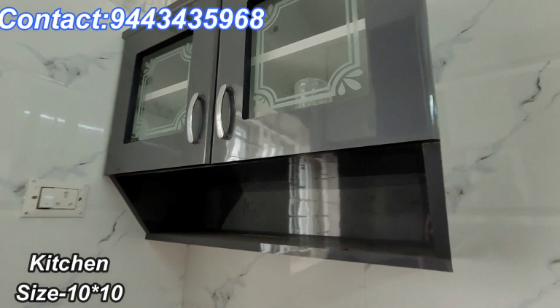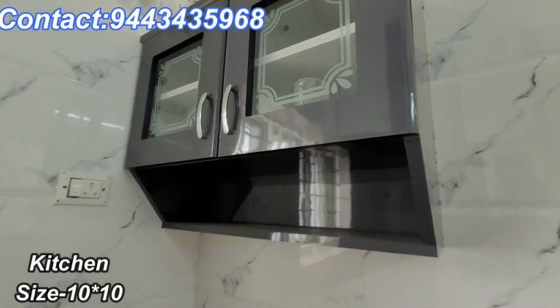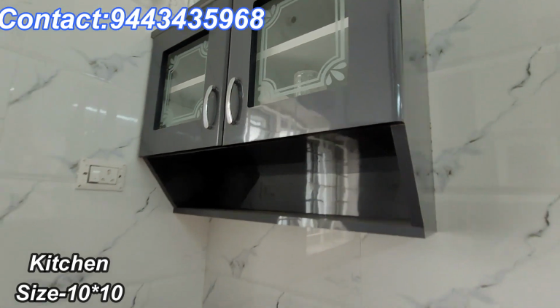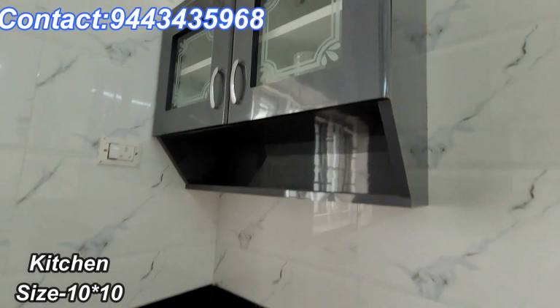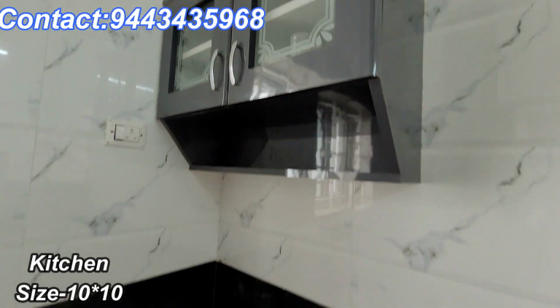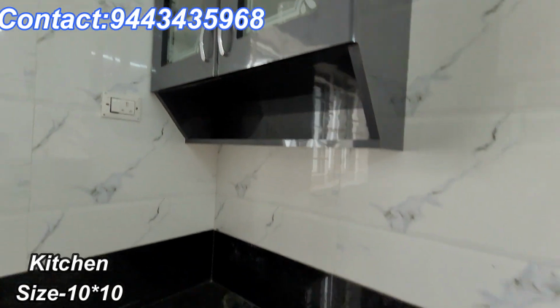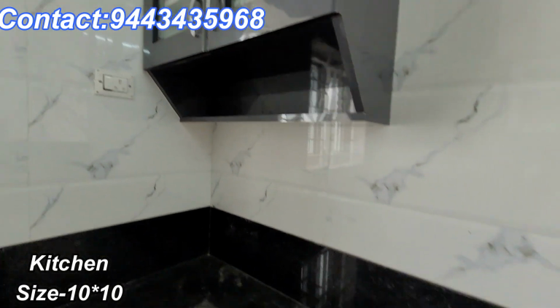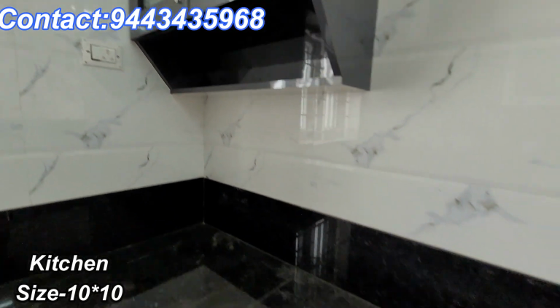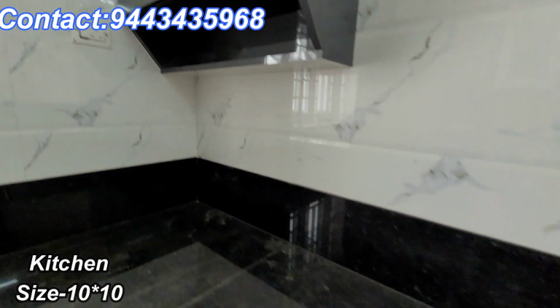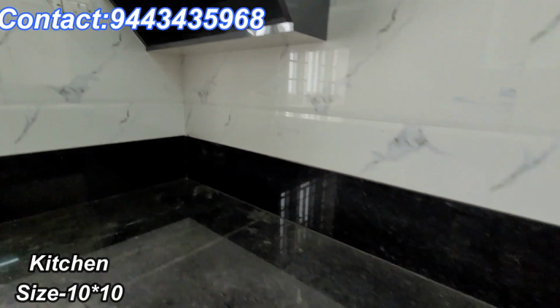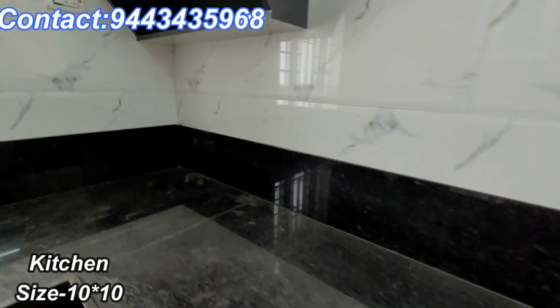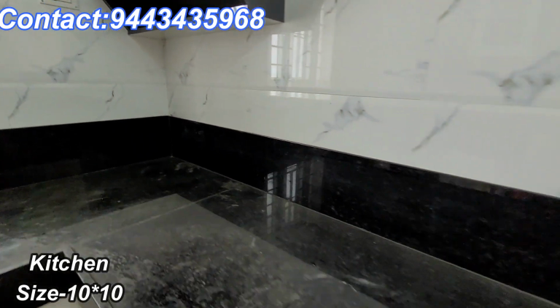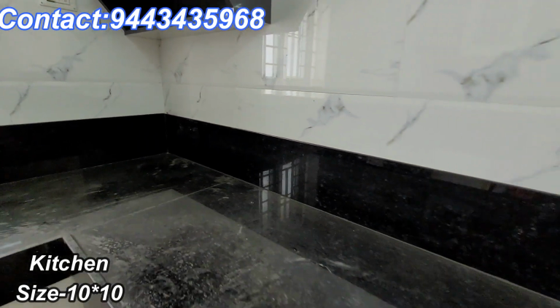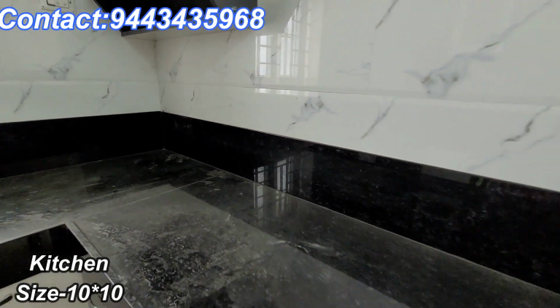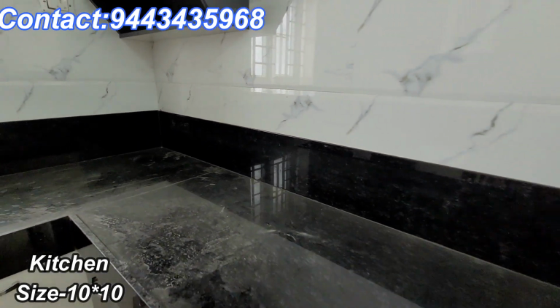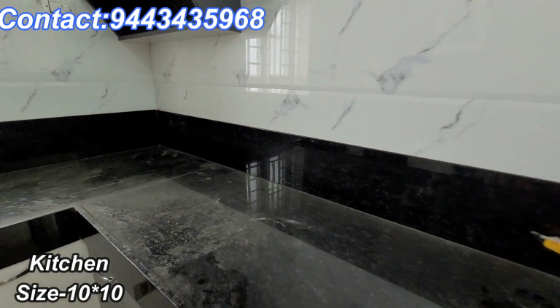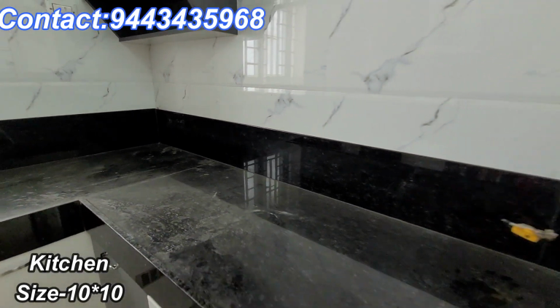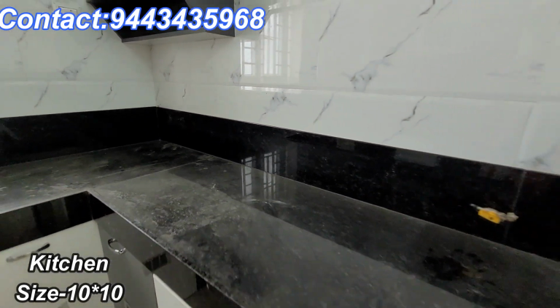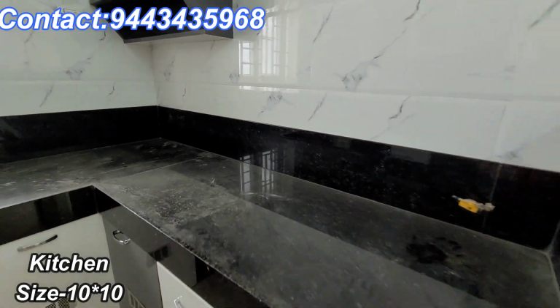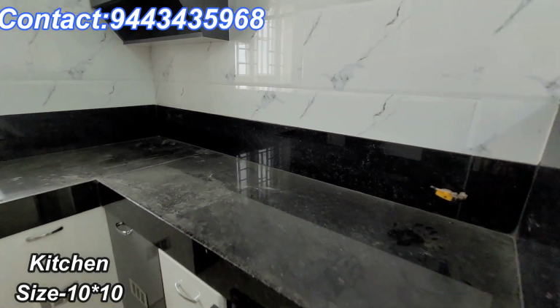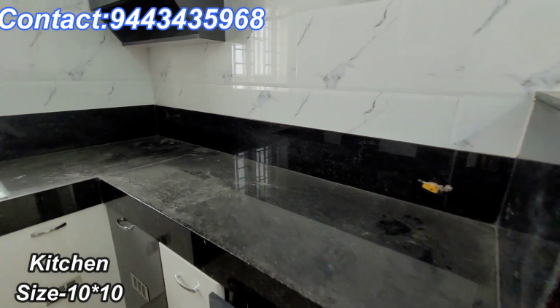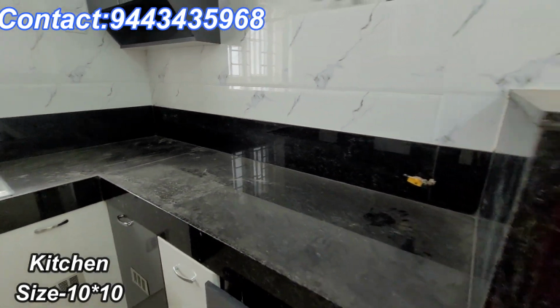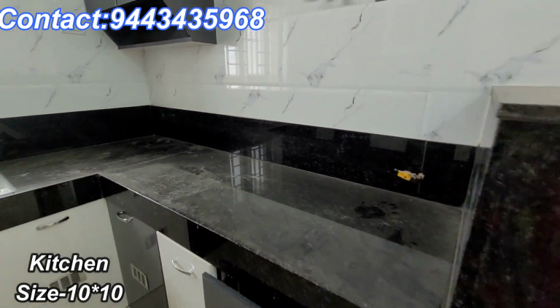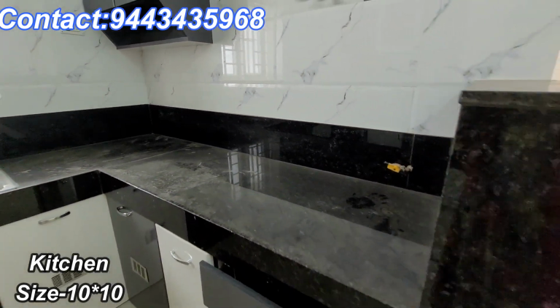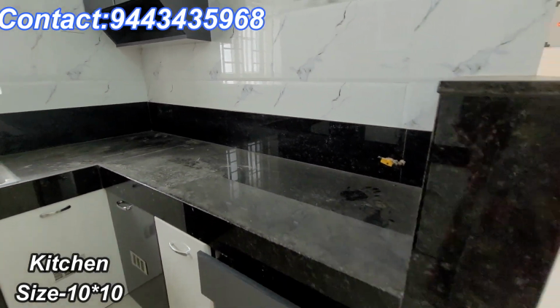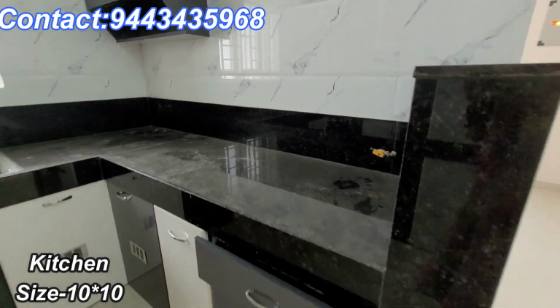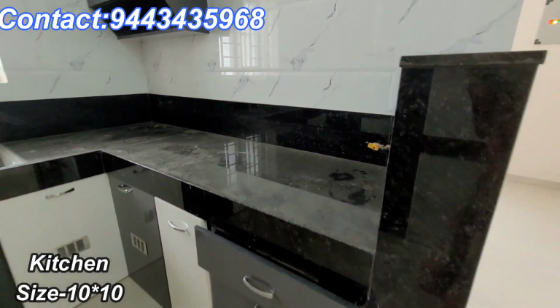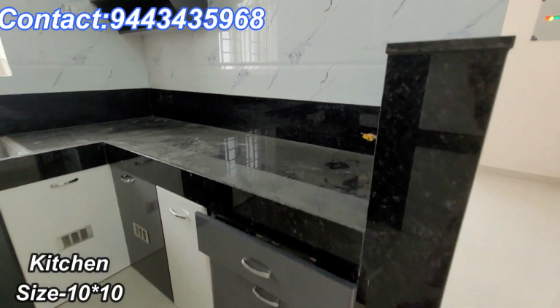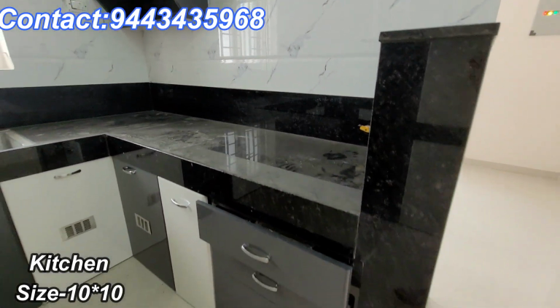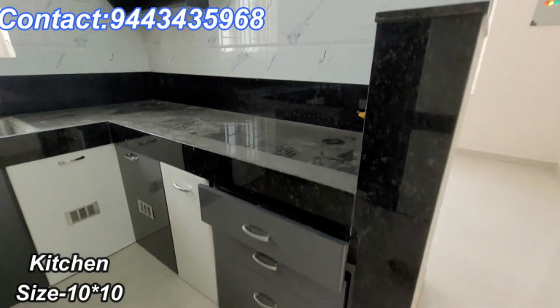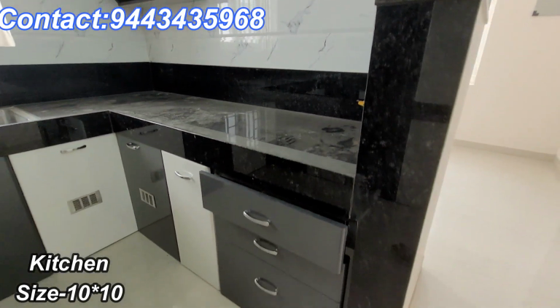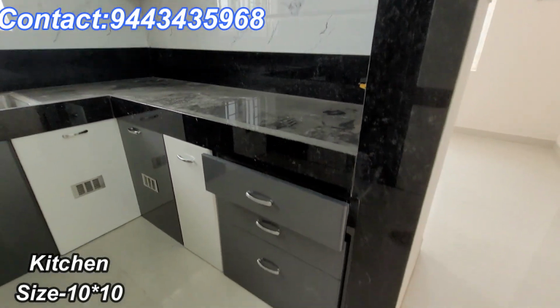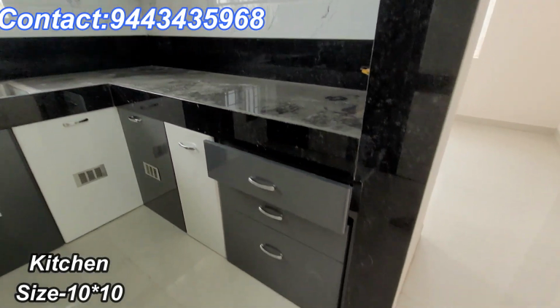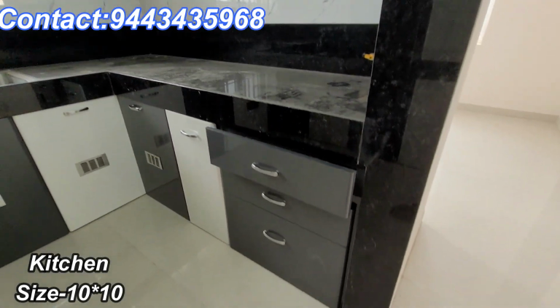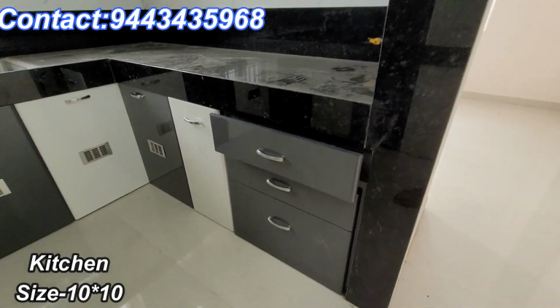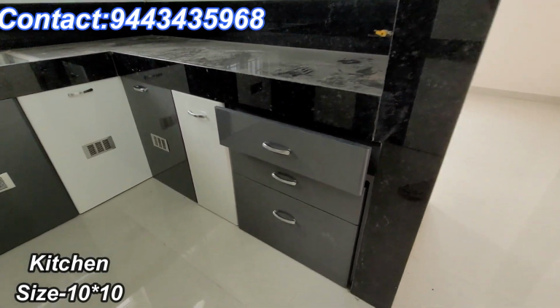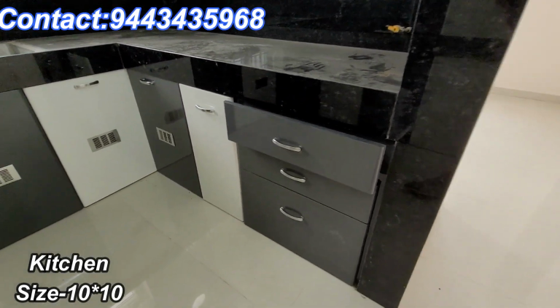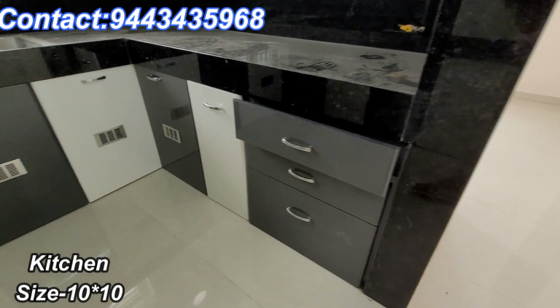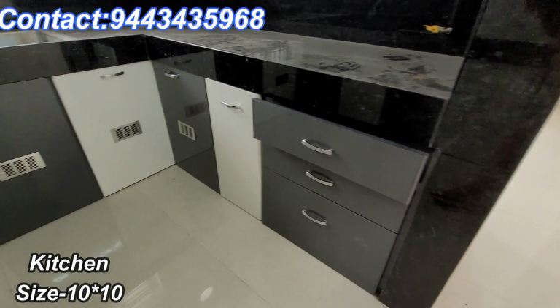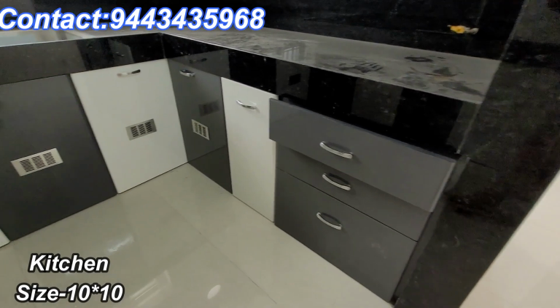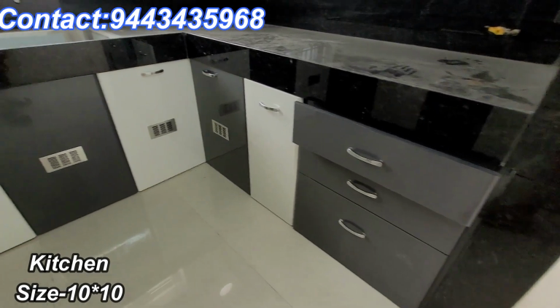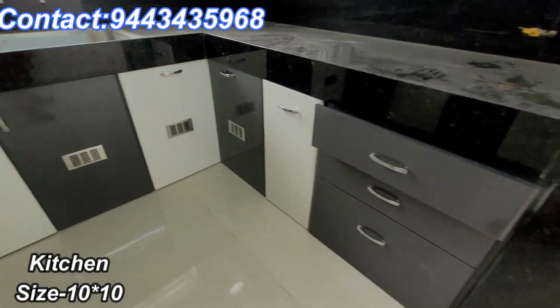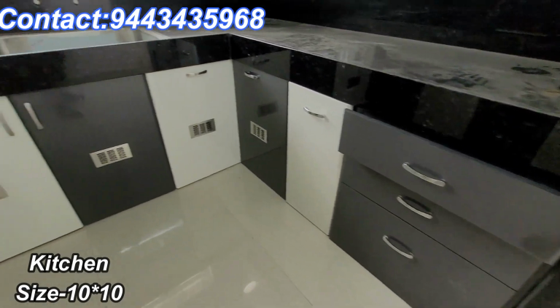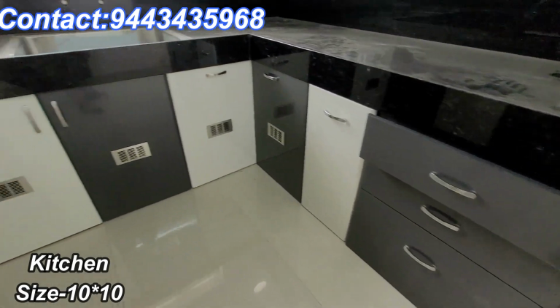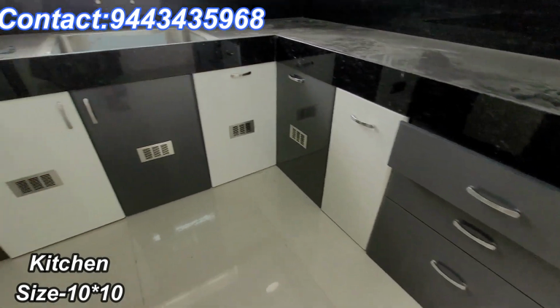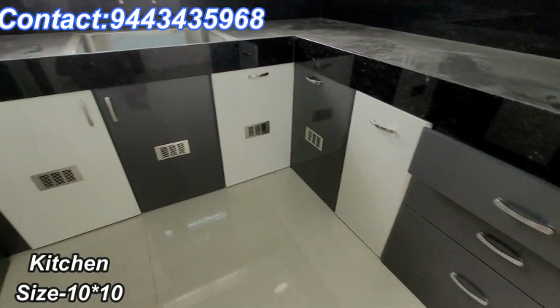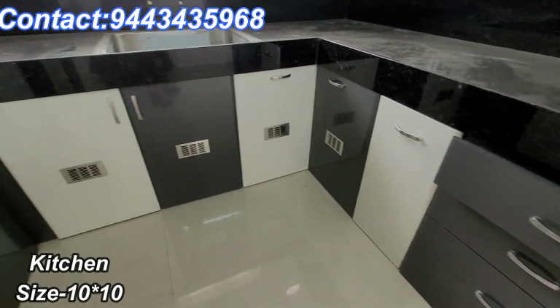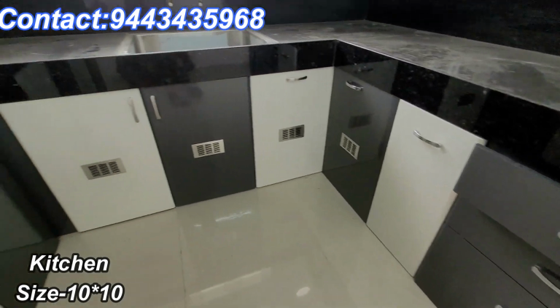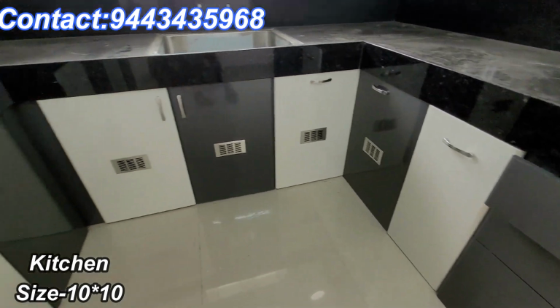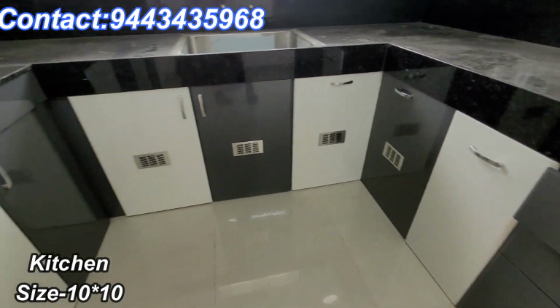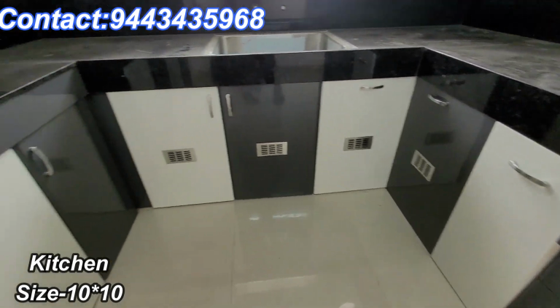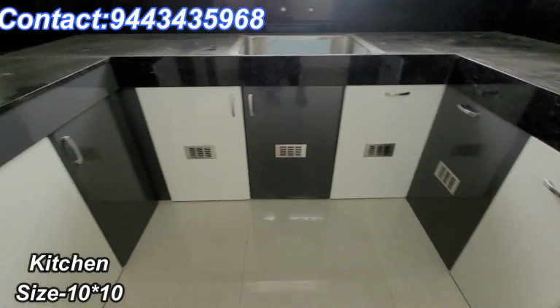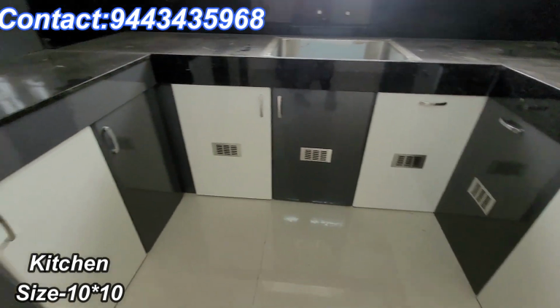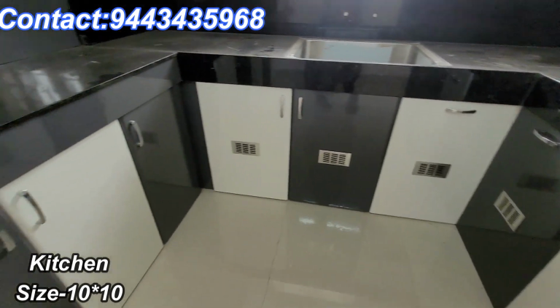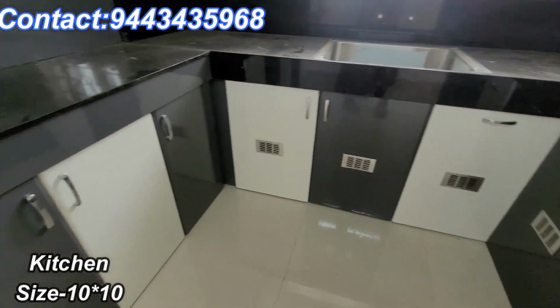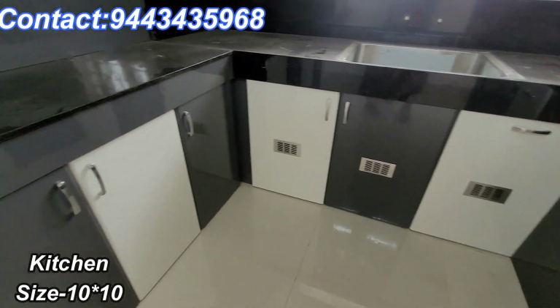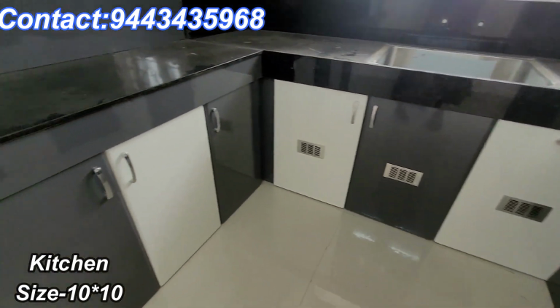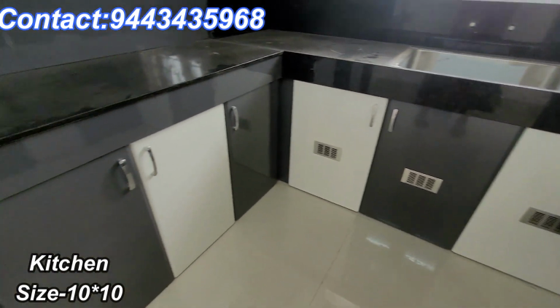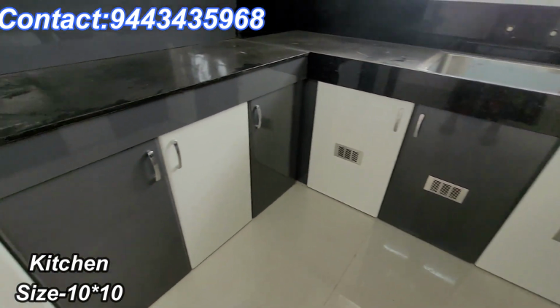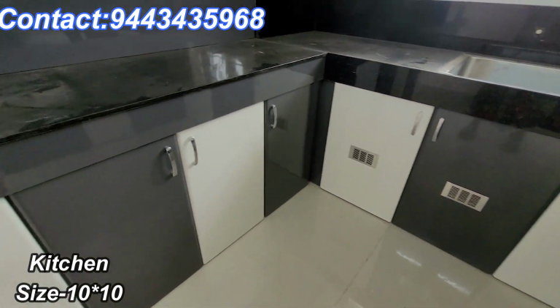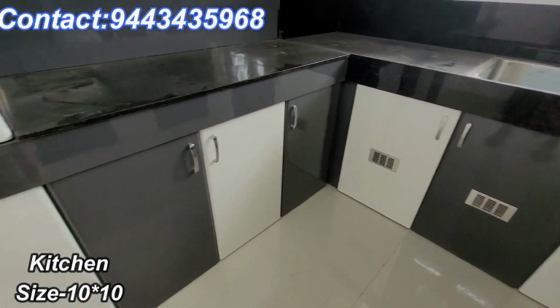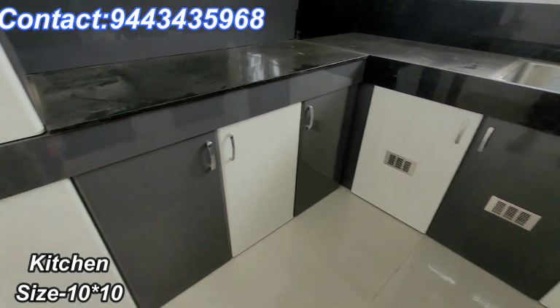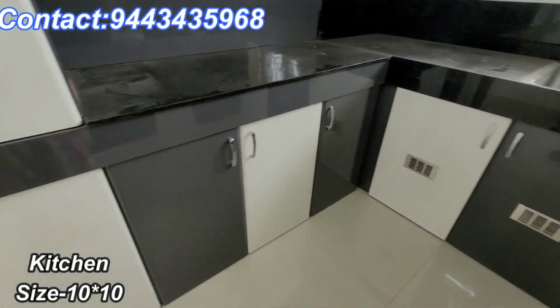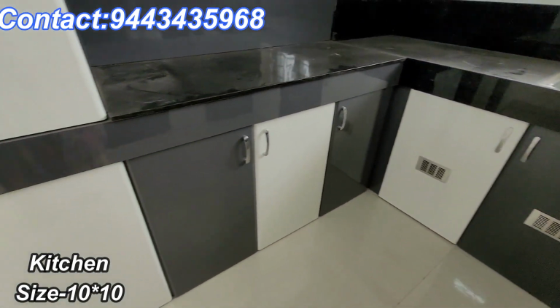Simple and neat house. You can see the kitchen size.